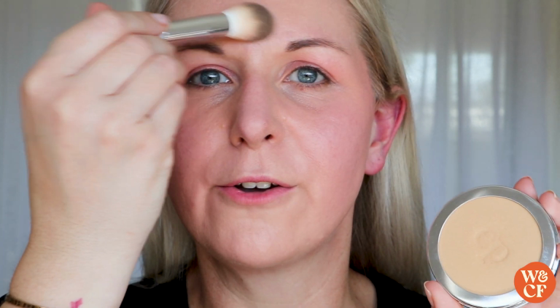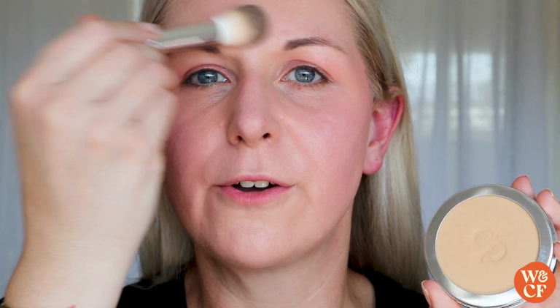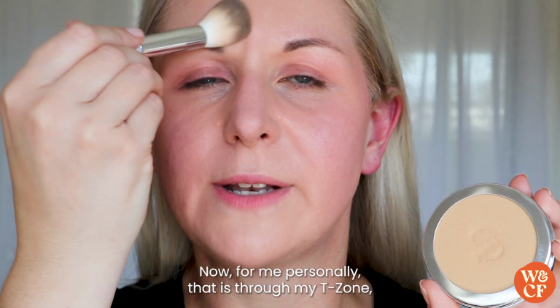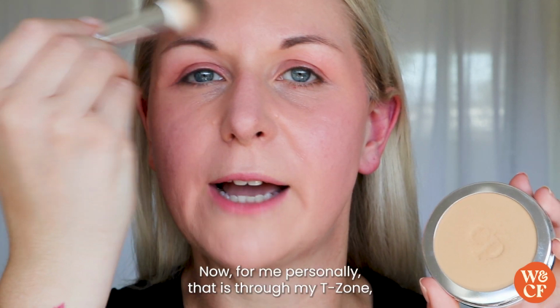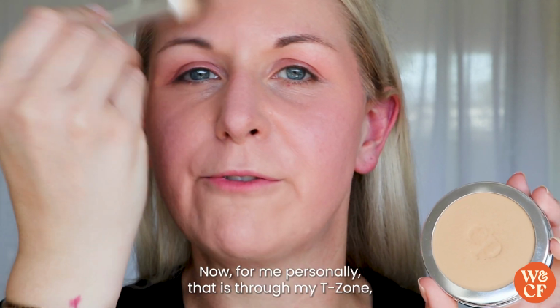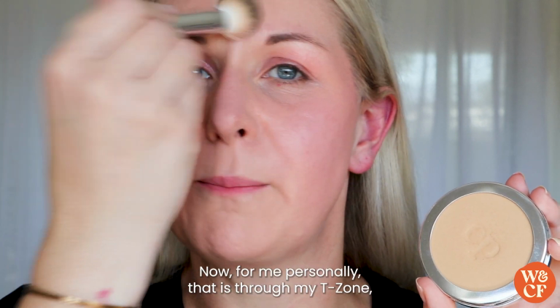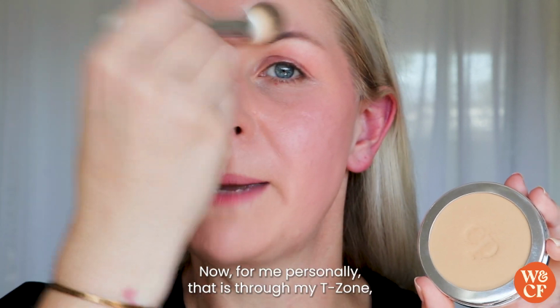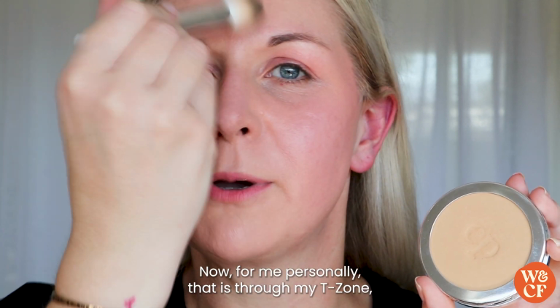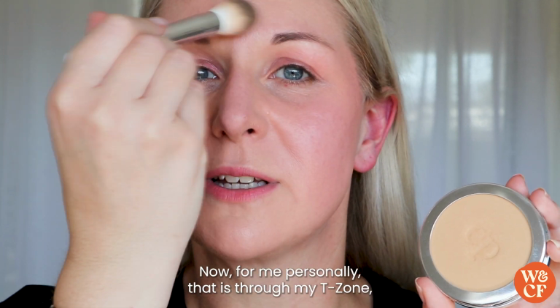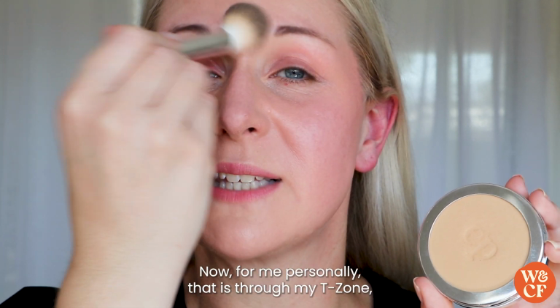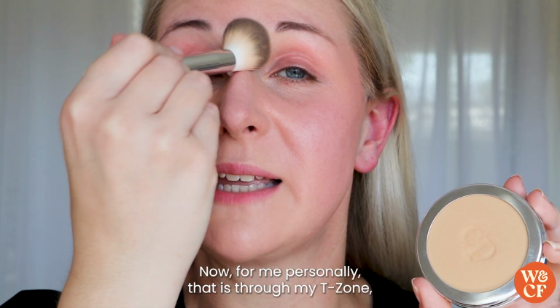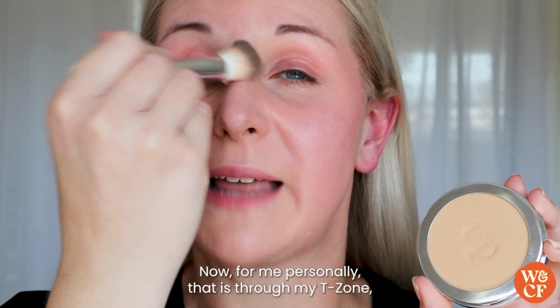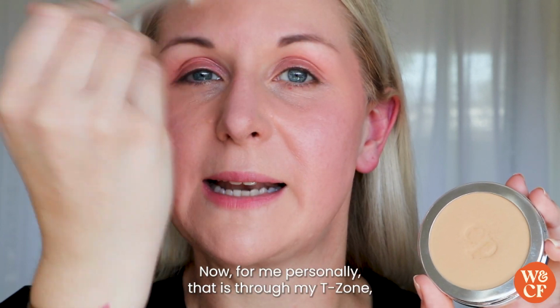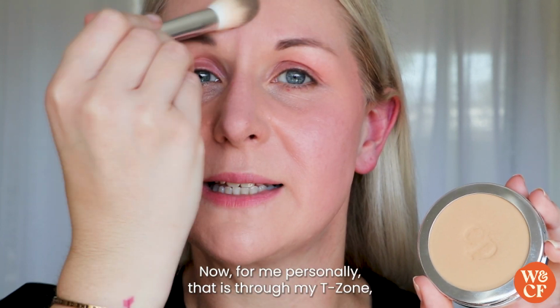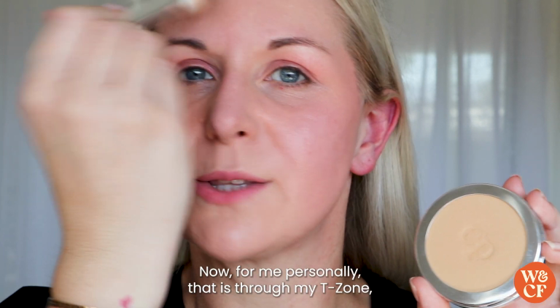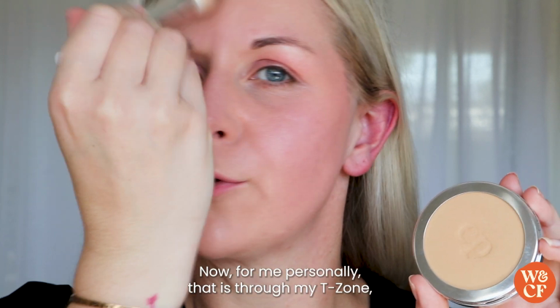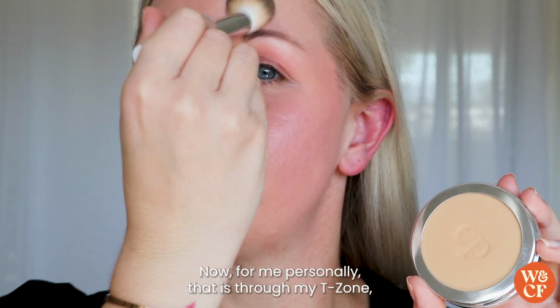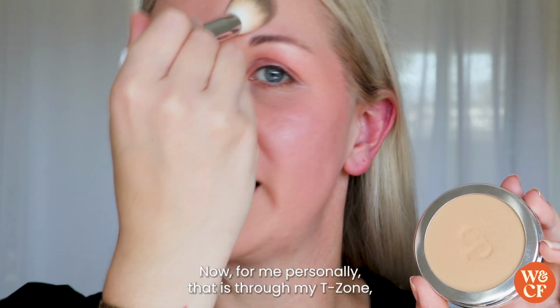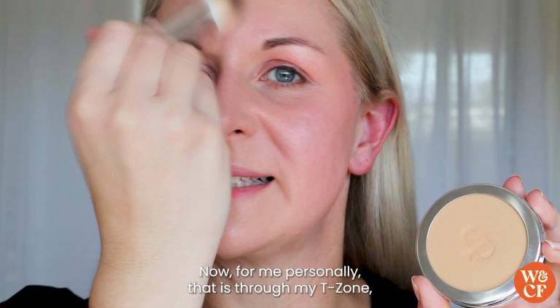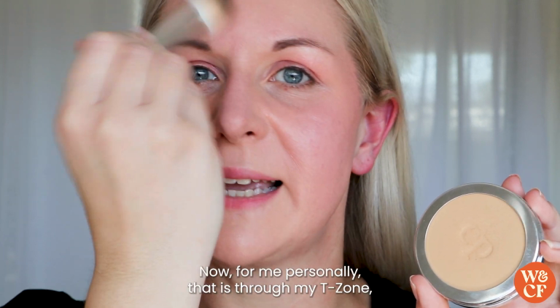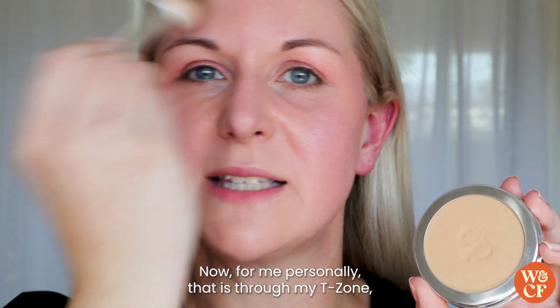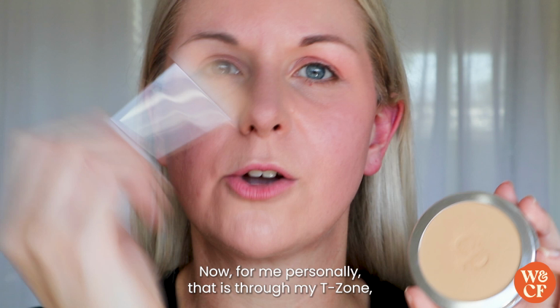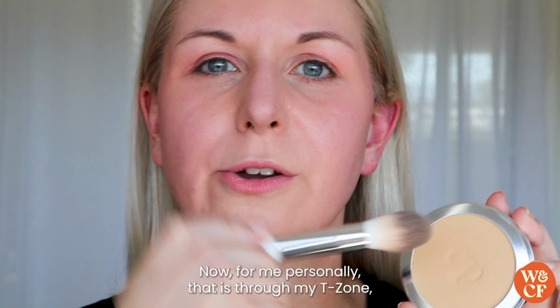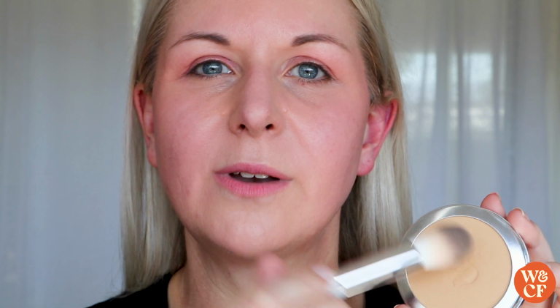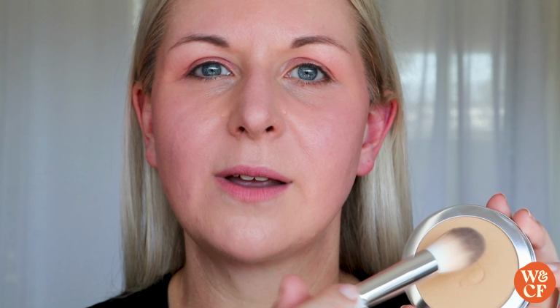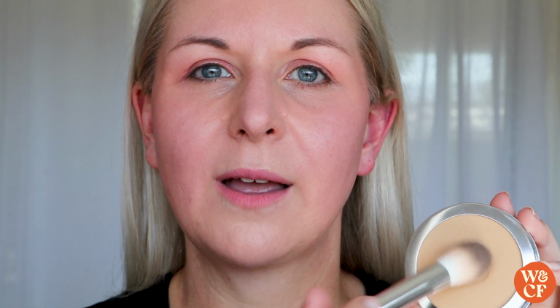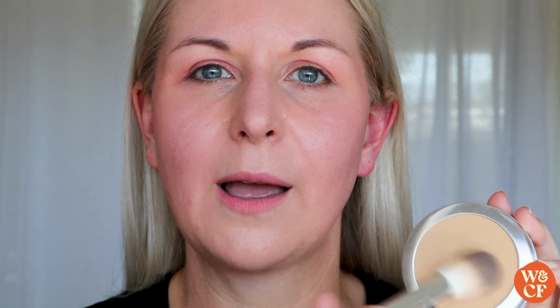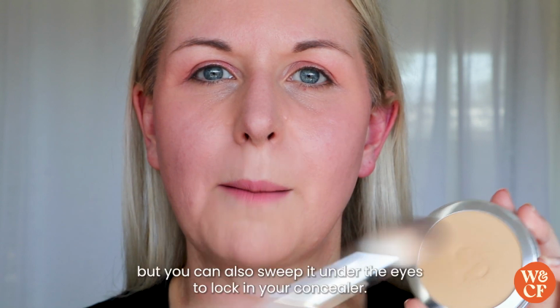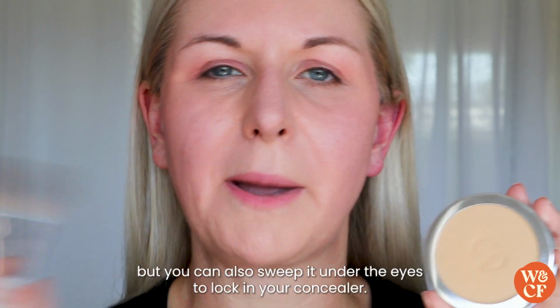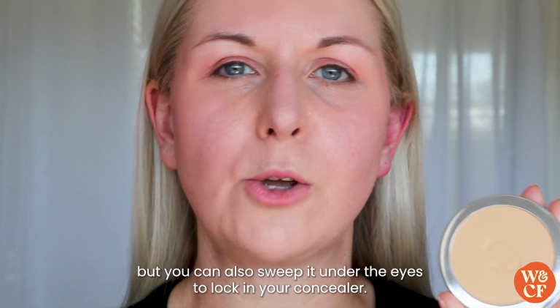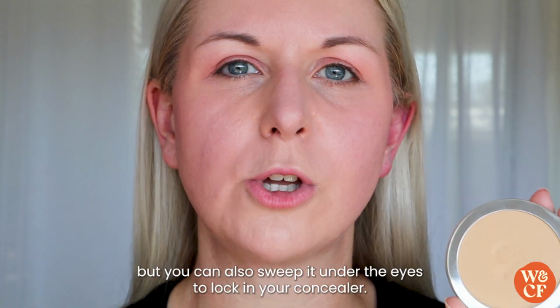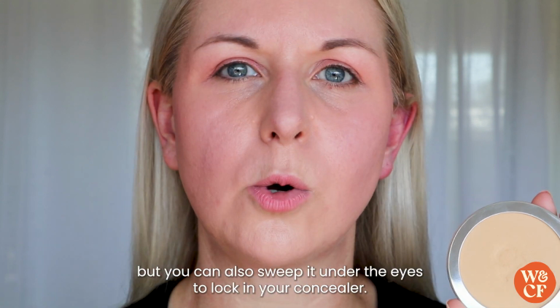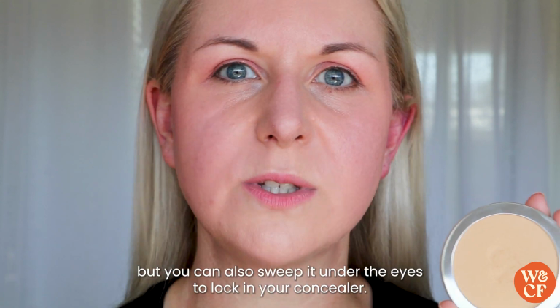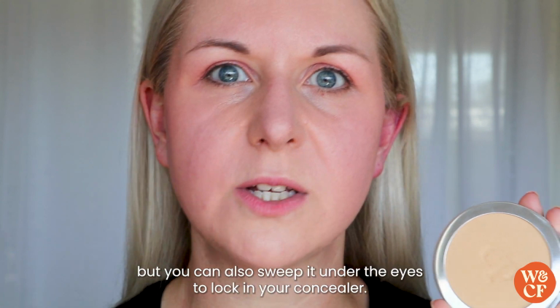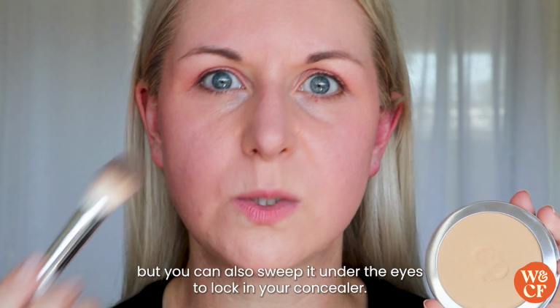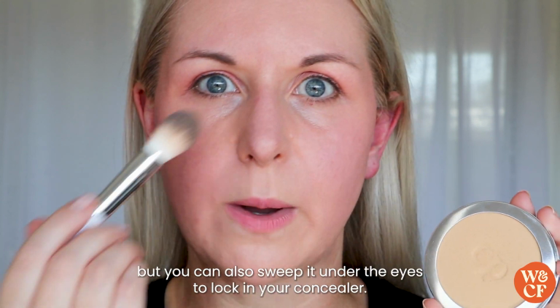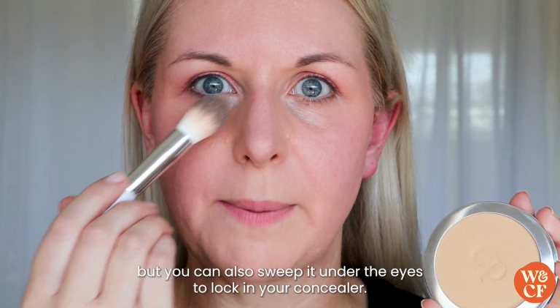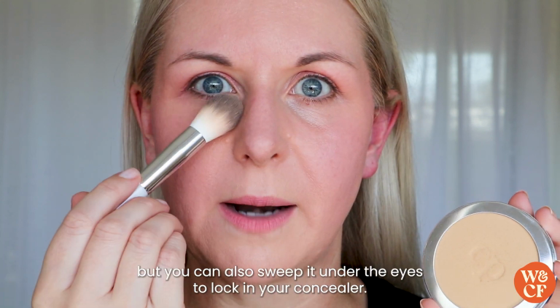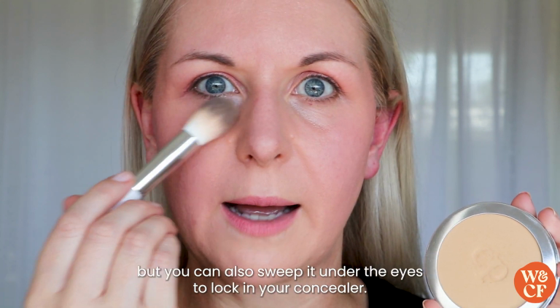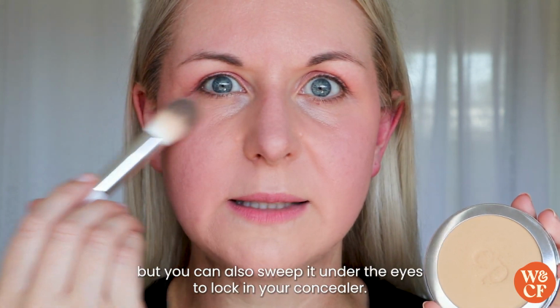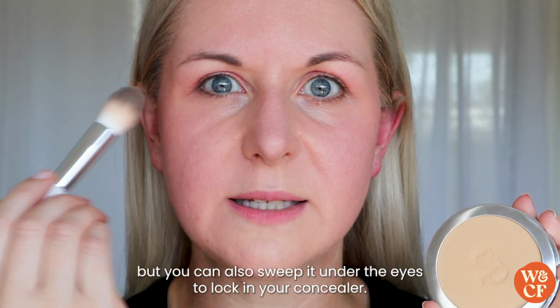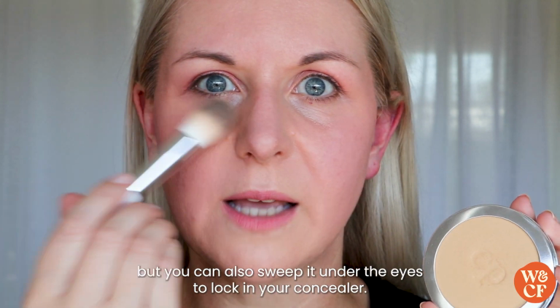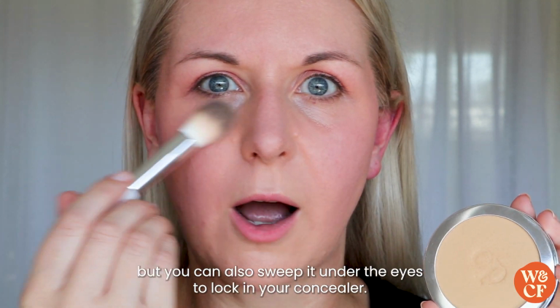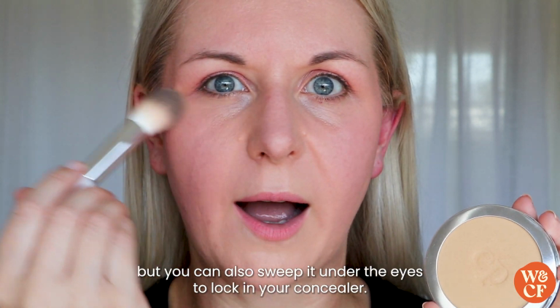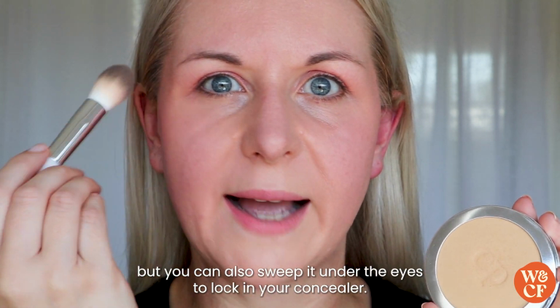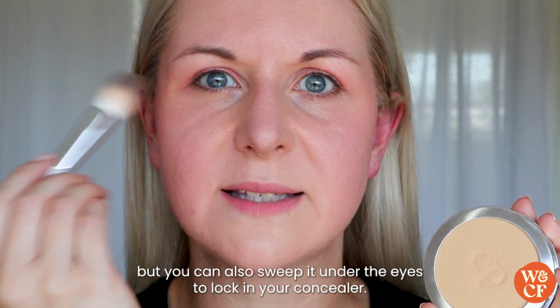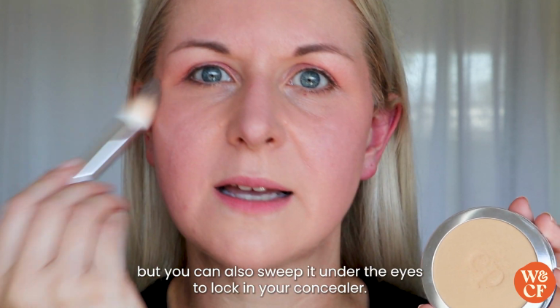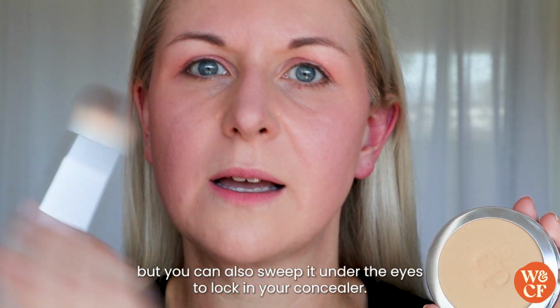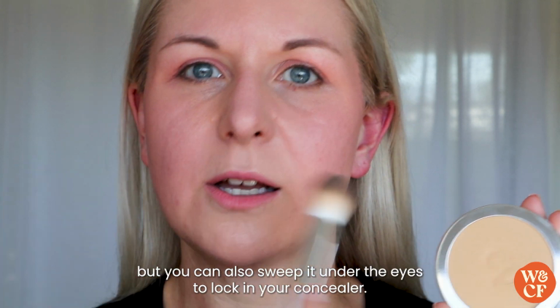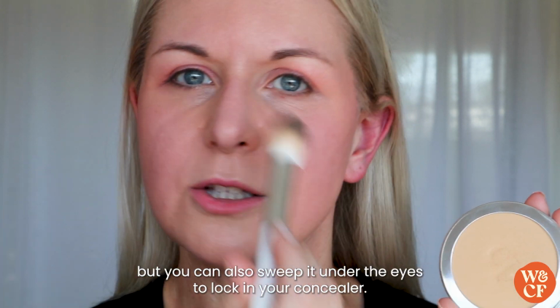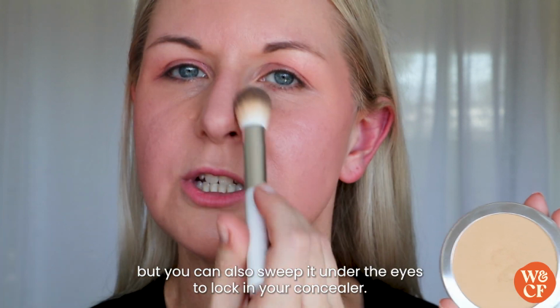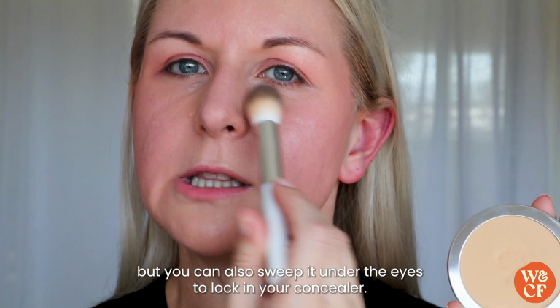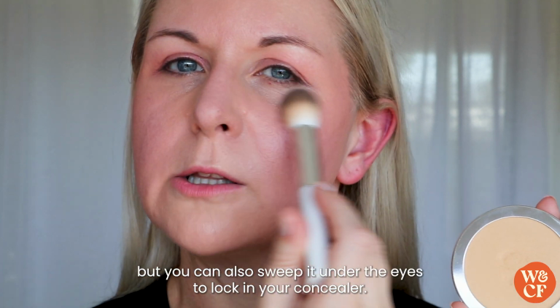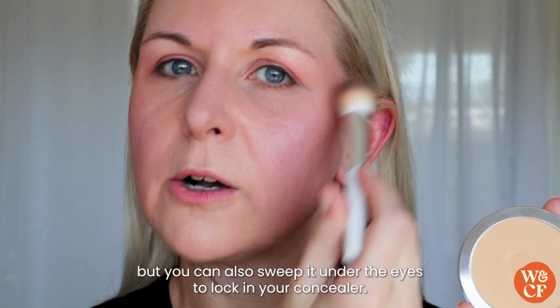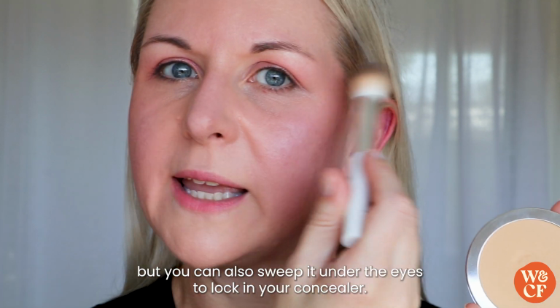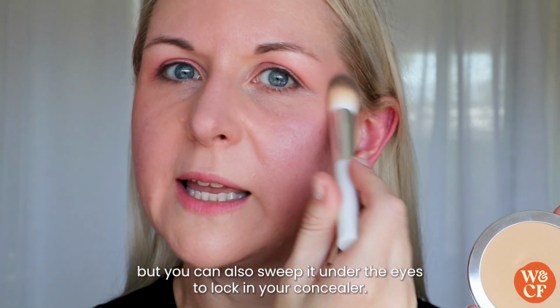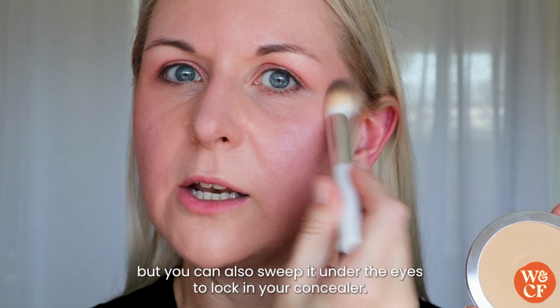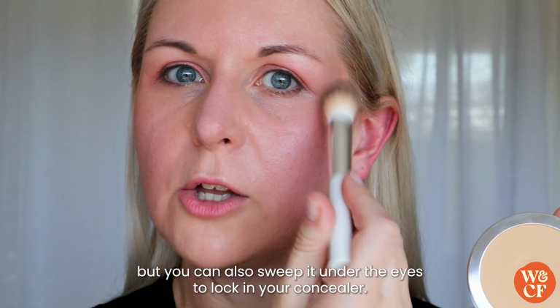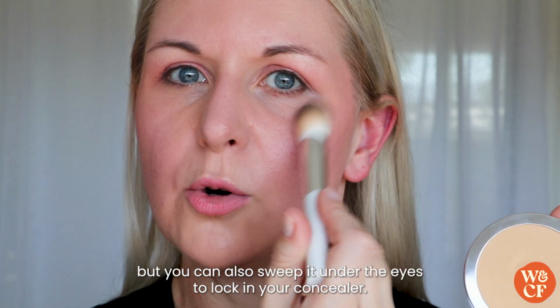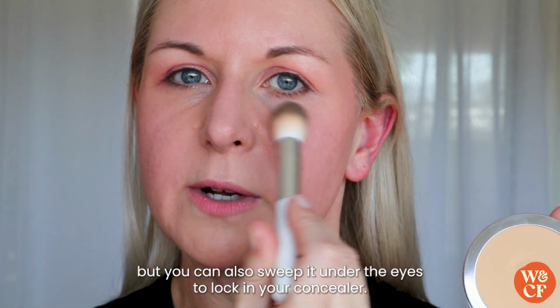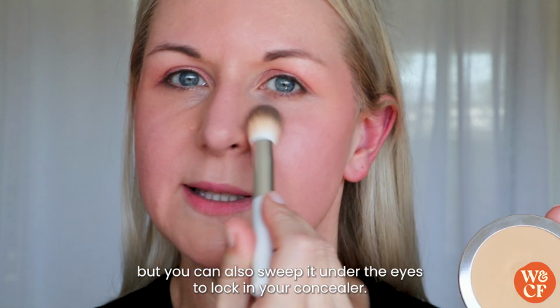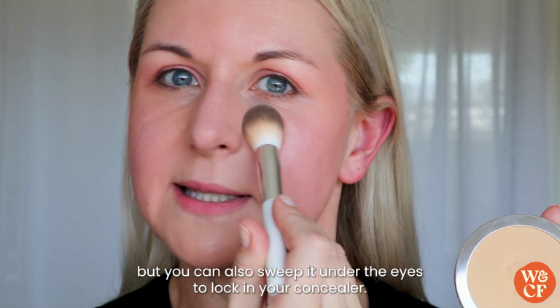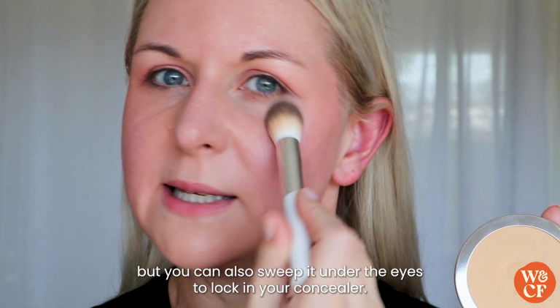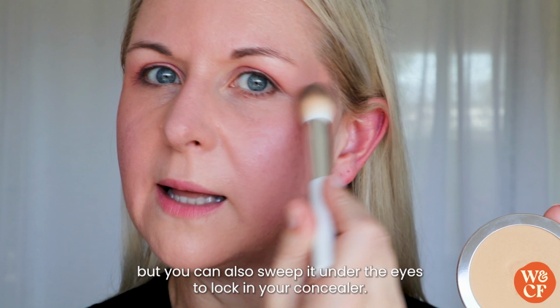For me personally that is through my t-zone, but you can also sweep it under the eyes to lock in your concealer.